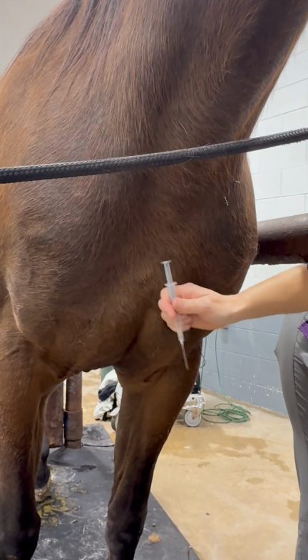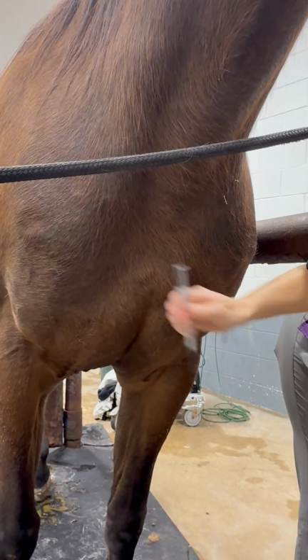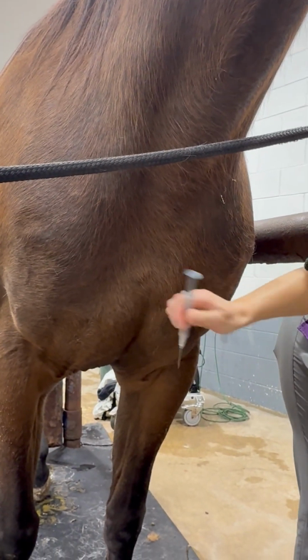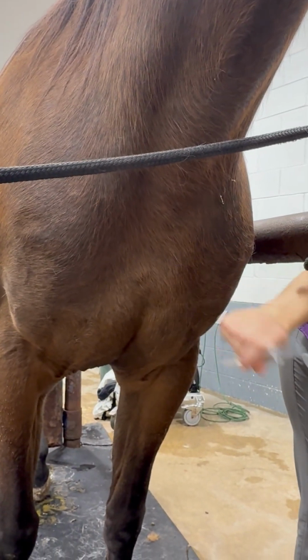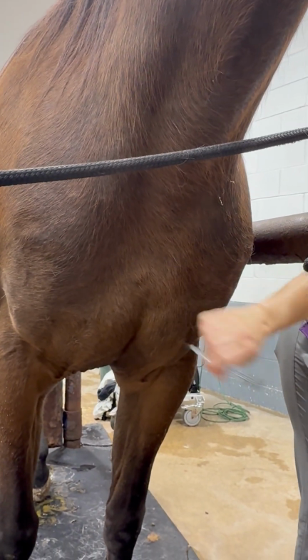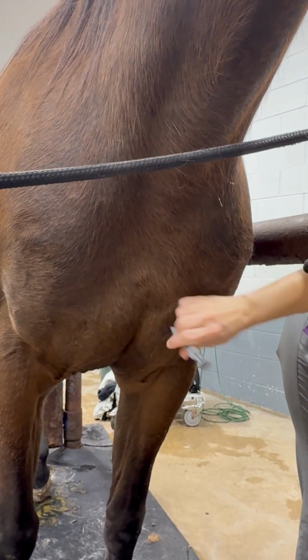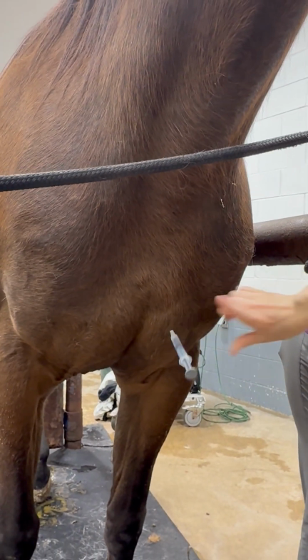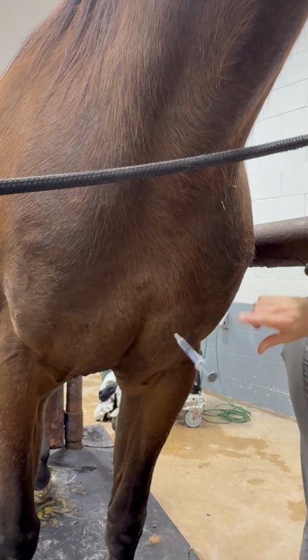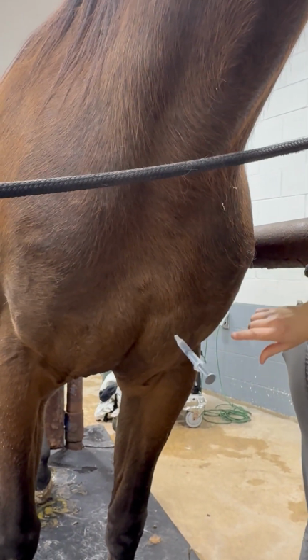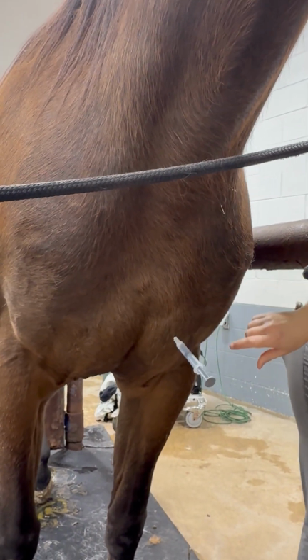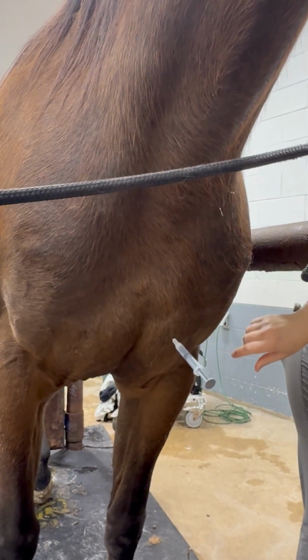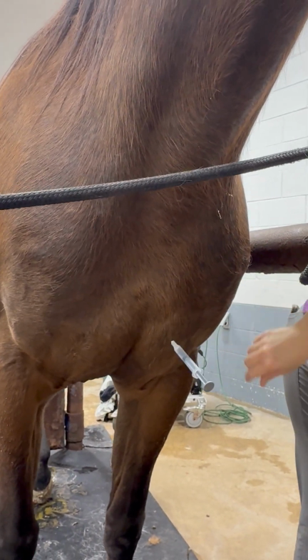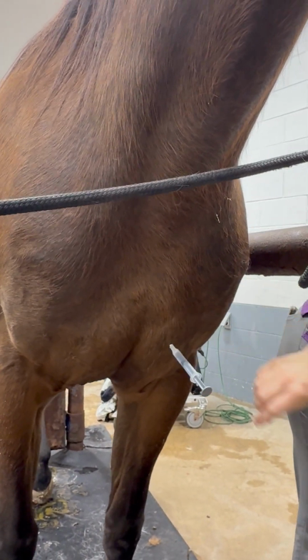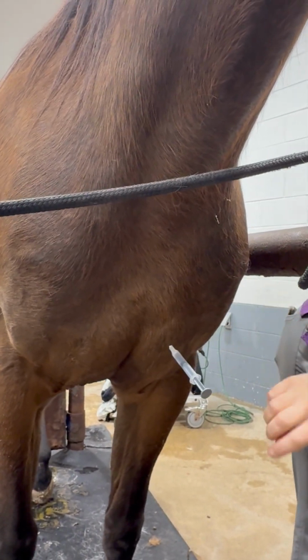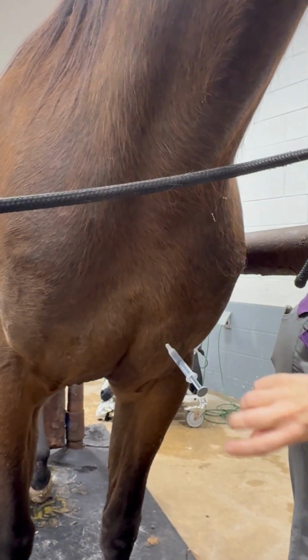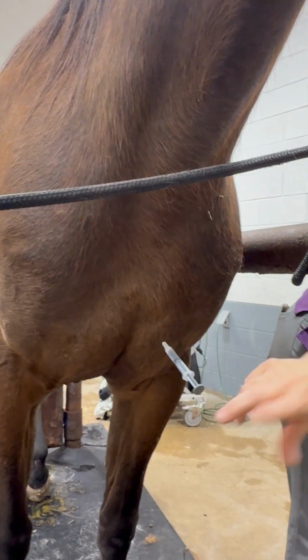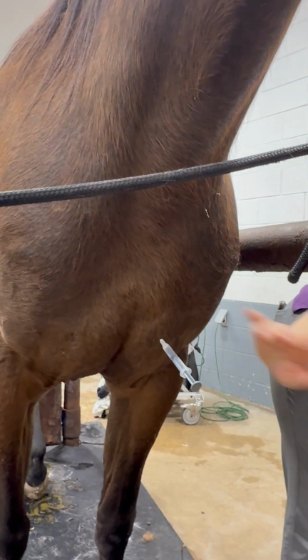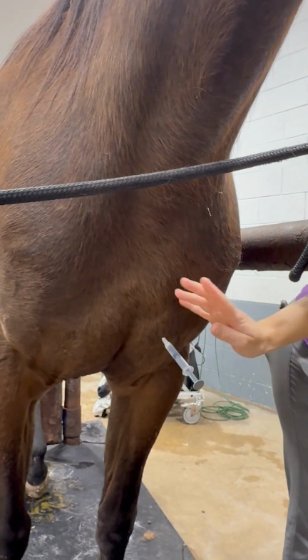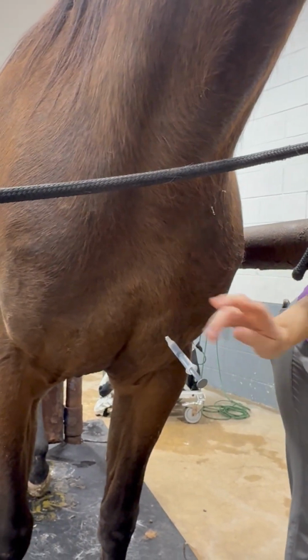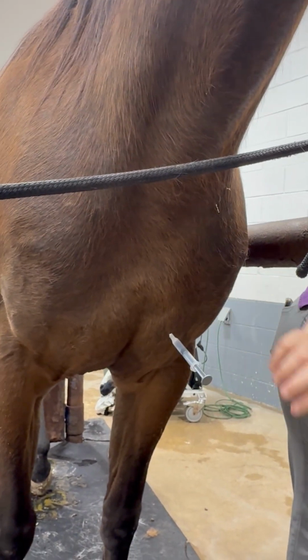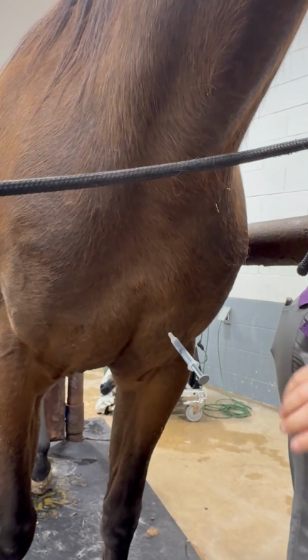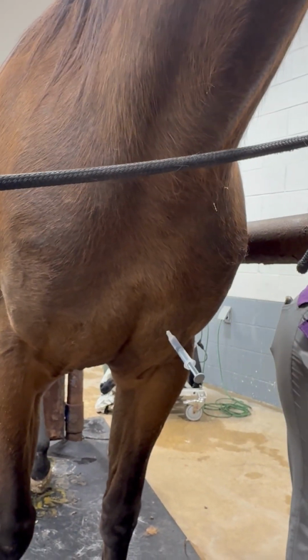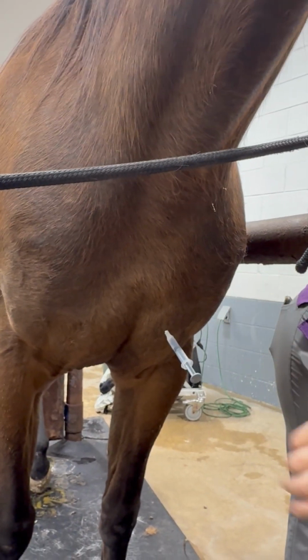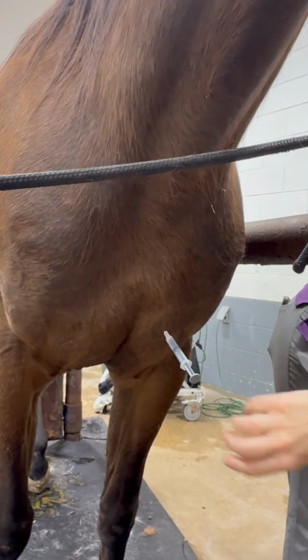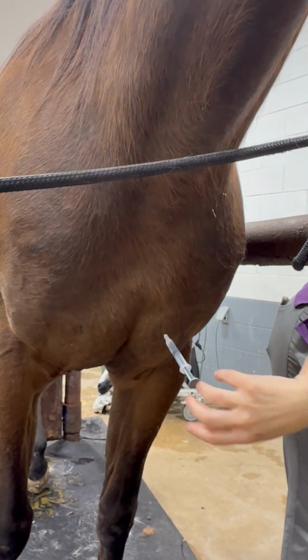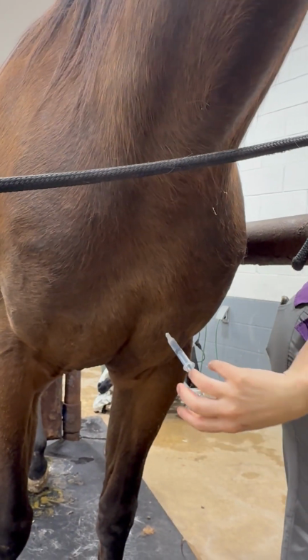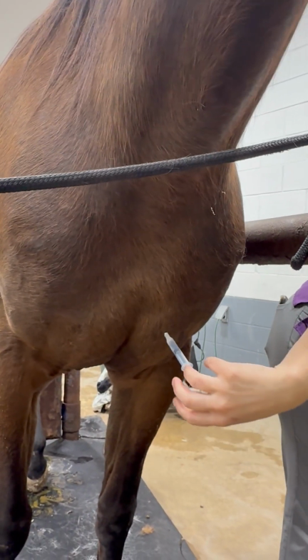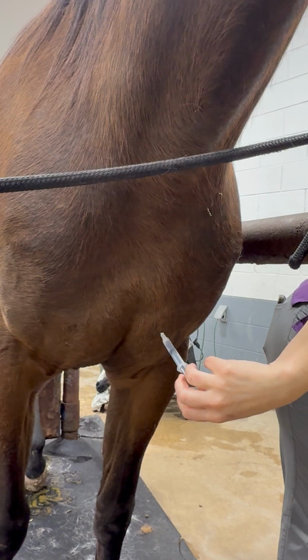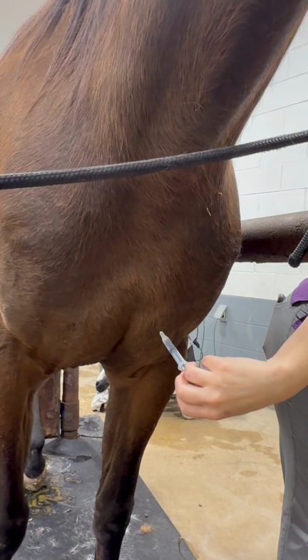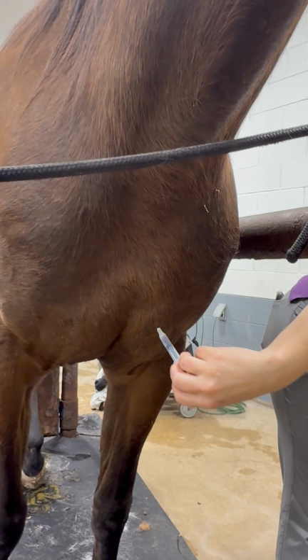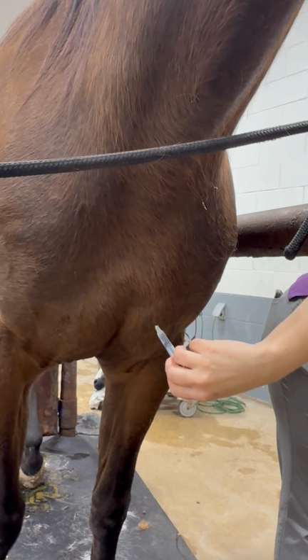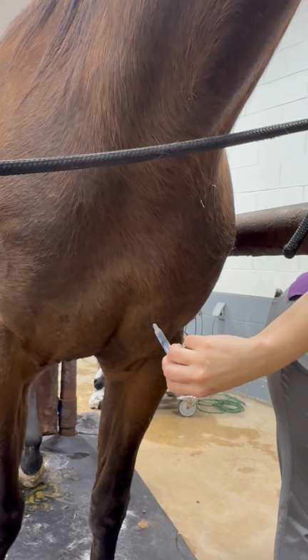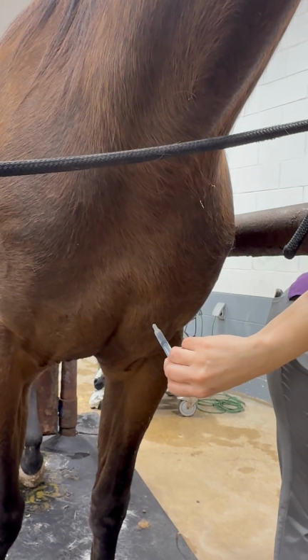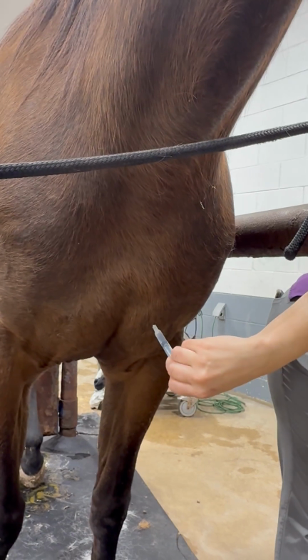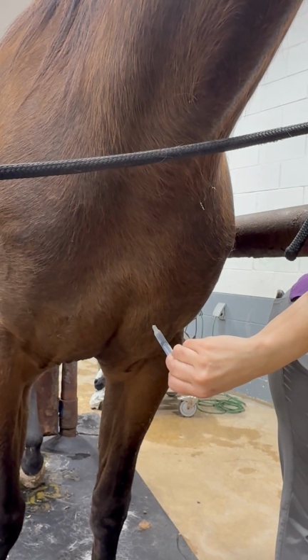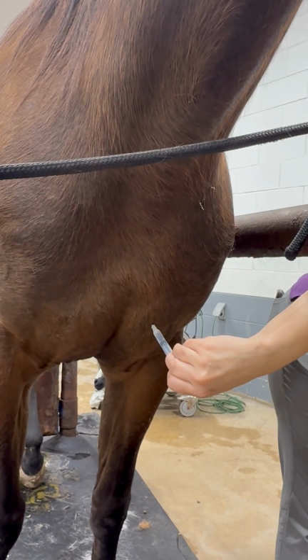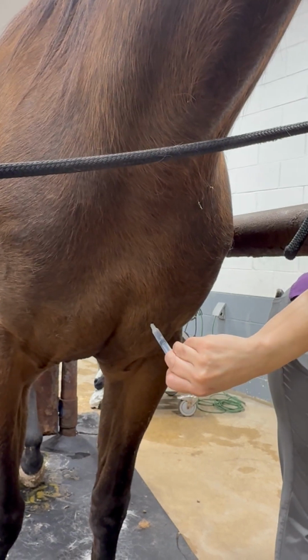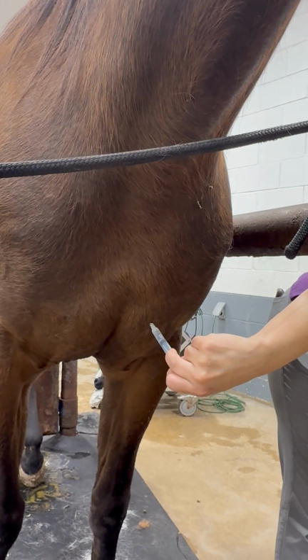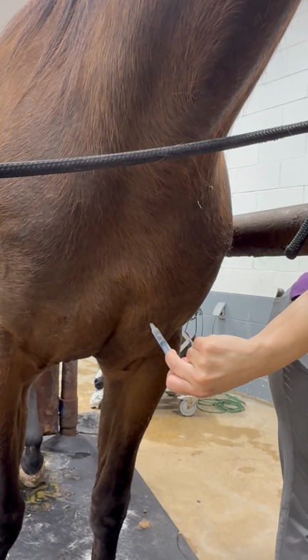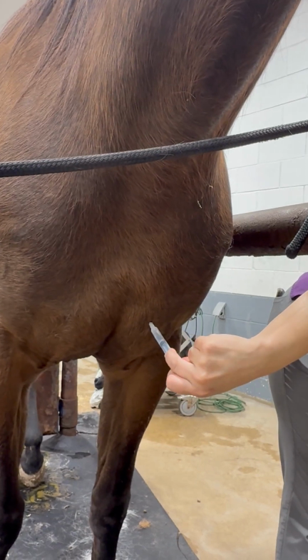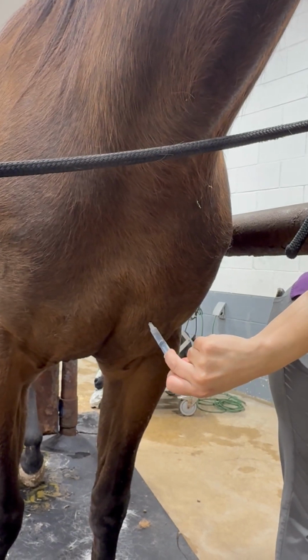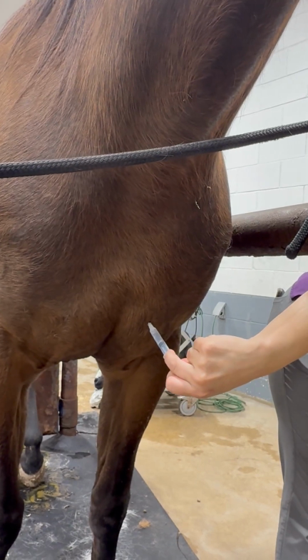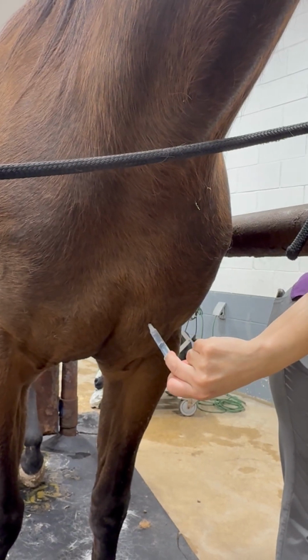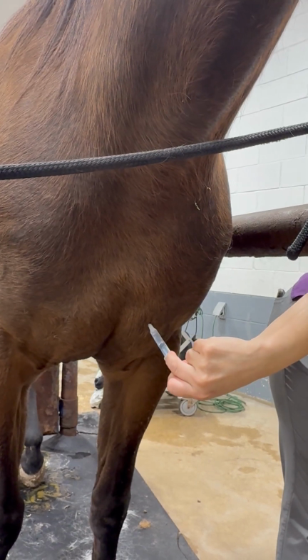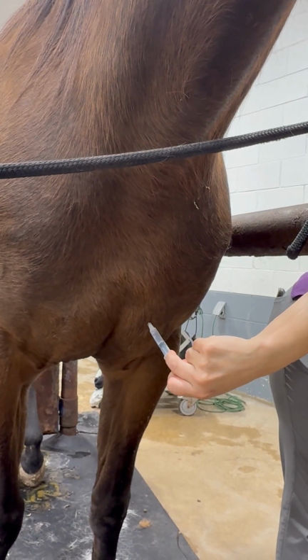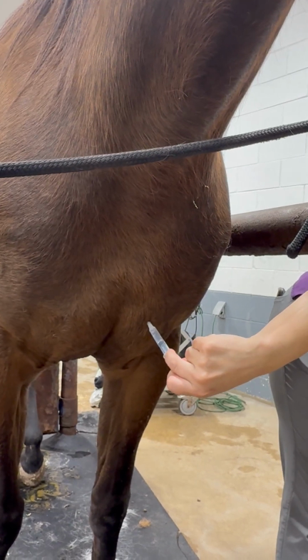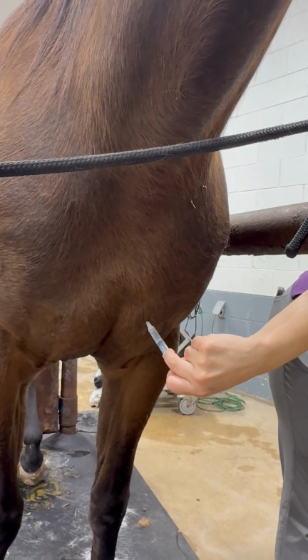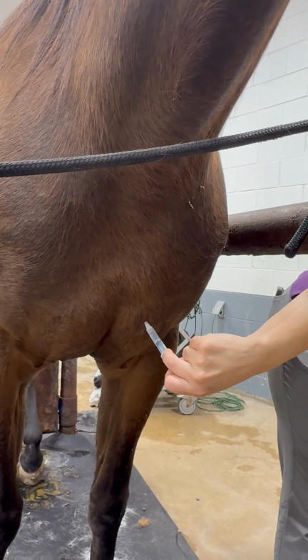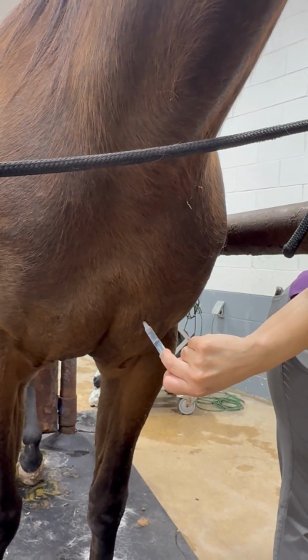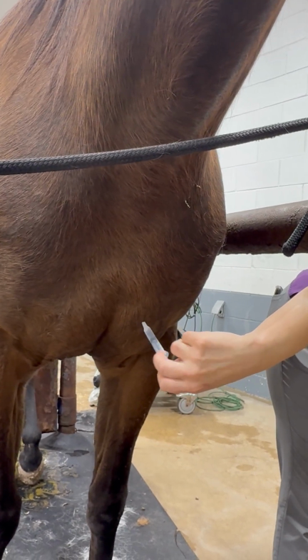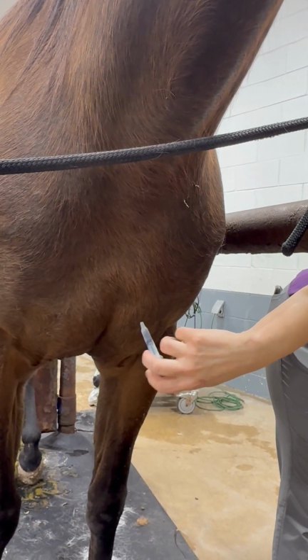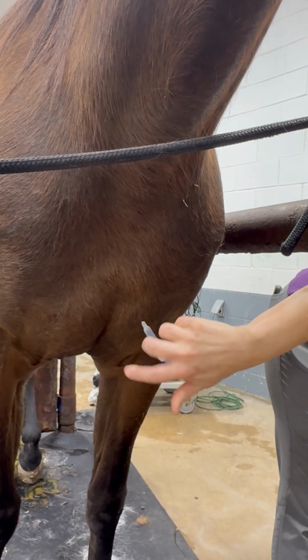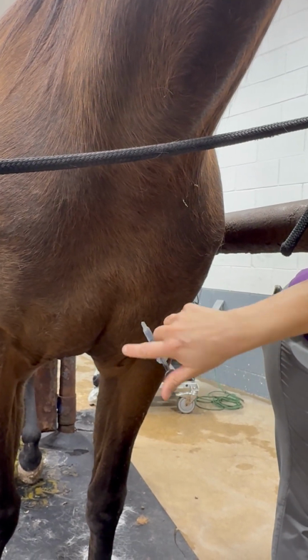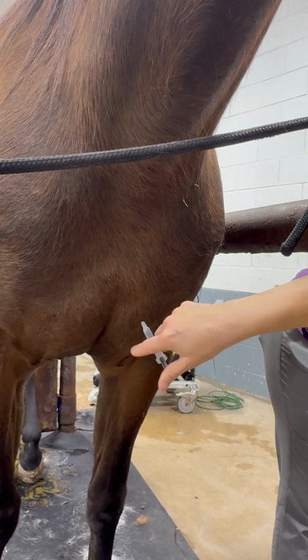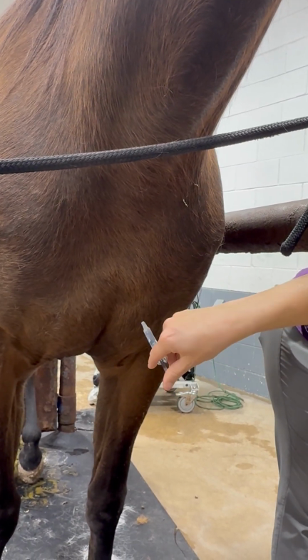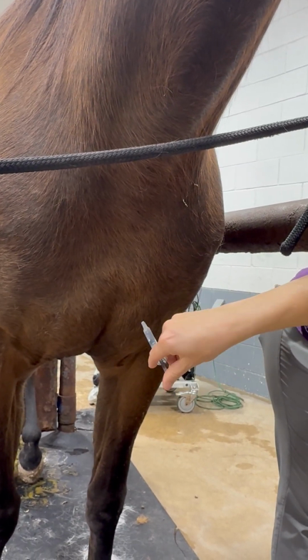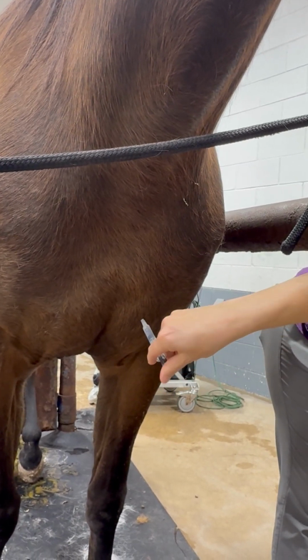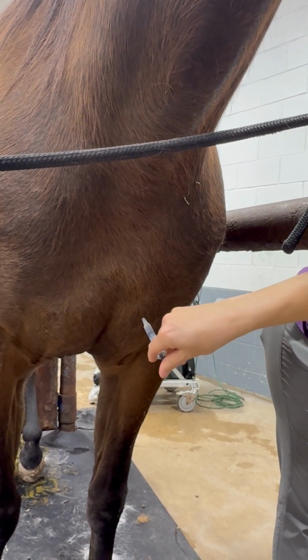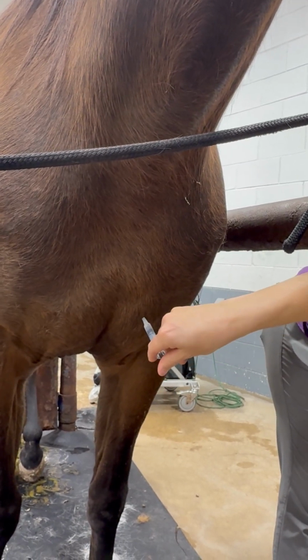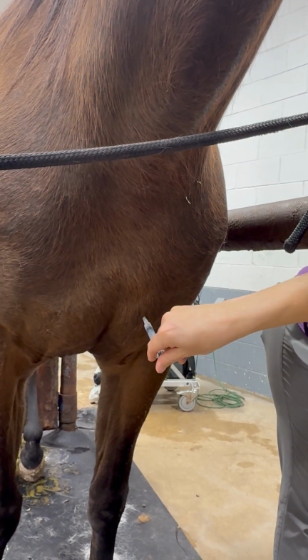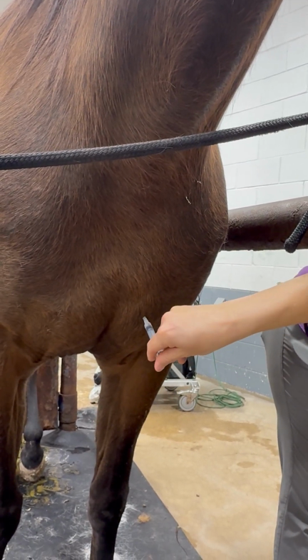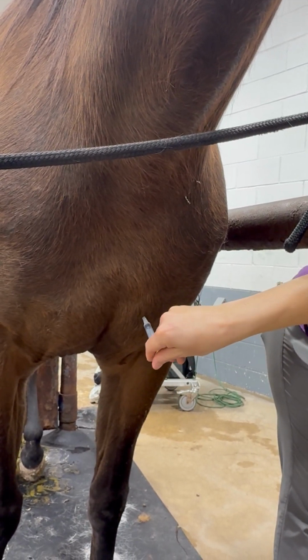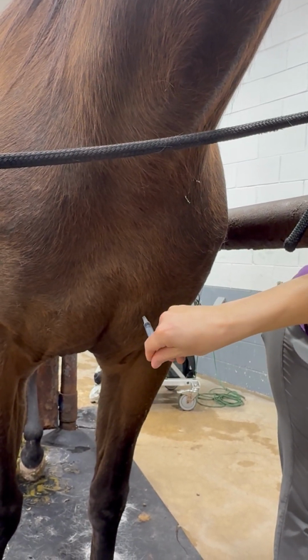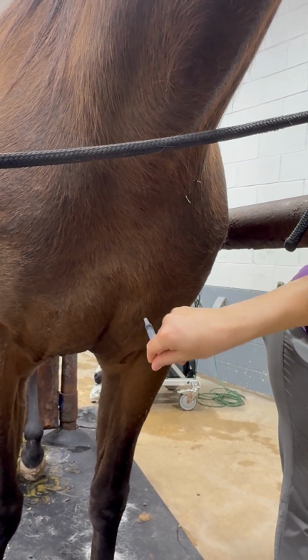I tend to pat, pat, pat to get the horse ready — be prepared because sometimes they will want to bite you because they think you're a fly. Pat, pat, pat, and then stab. I kind of let go so if they shift, it doesn't come out. Again, draw back, make sure there's no blood, and then give.